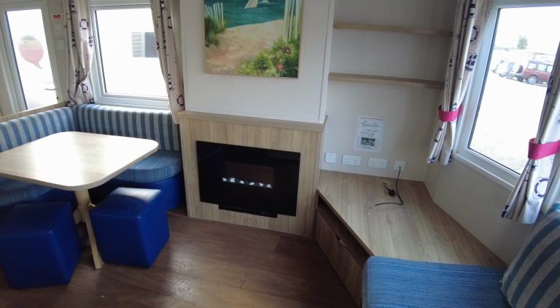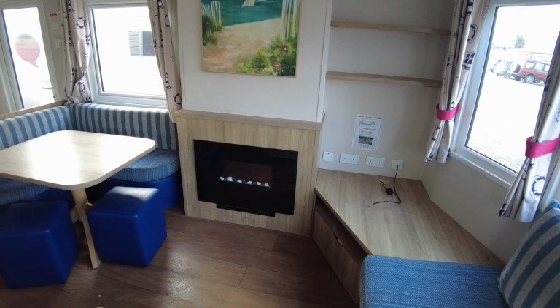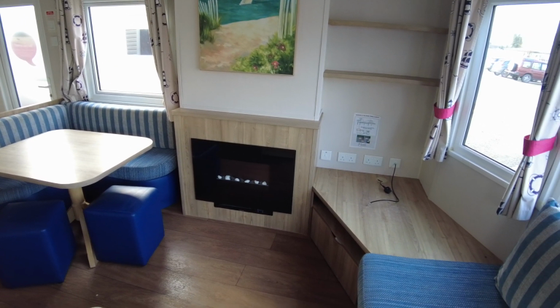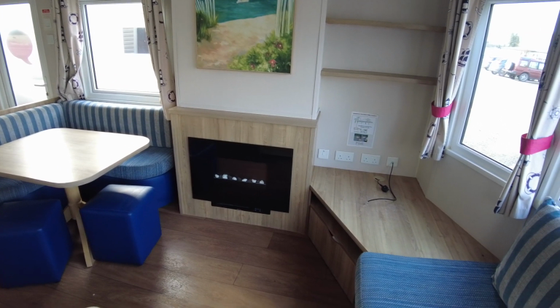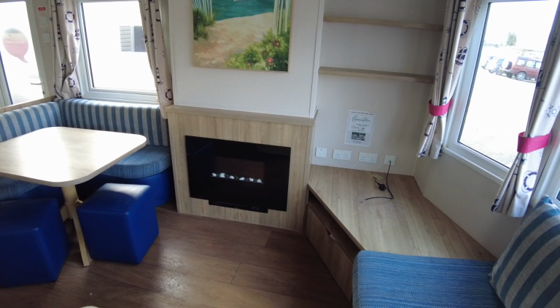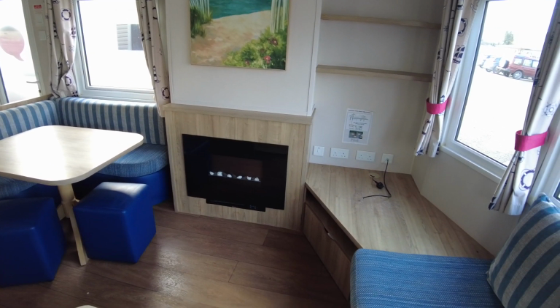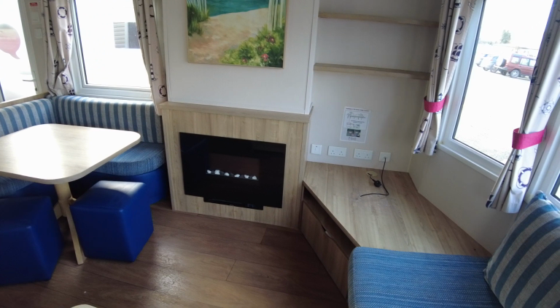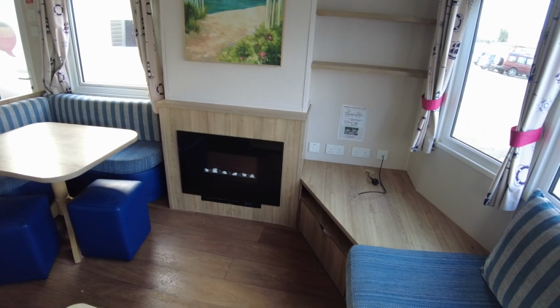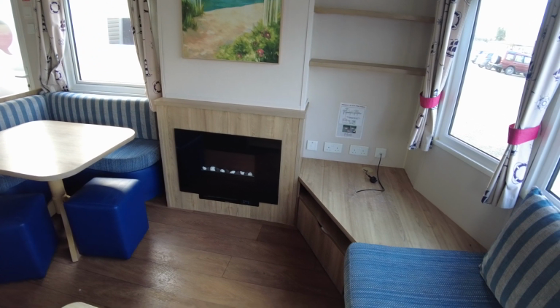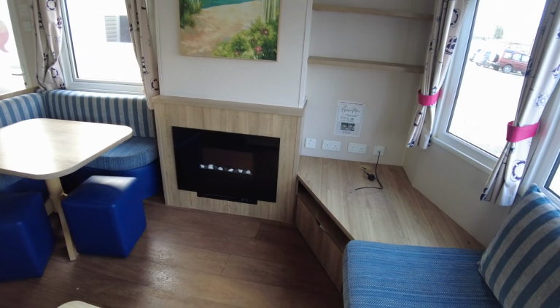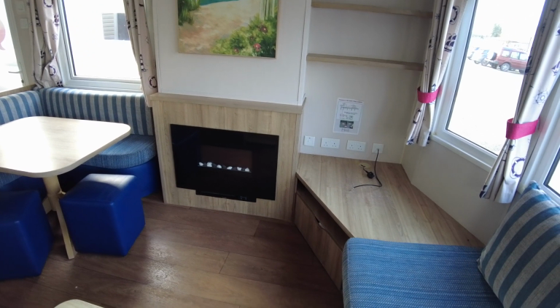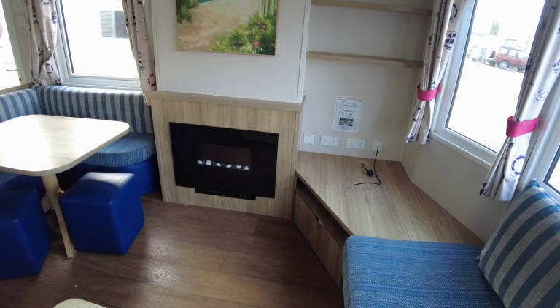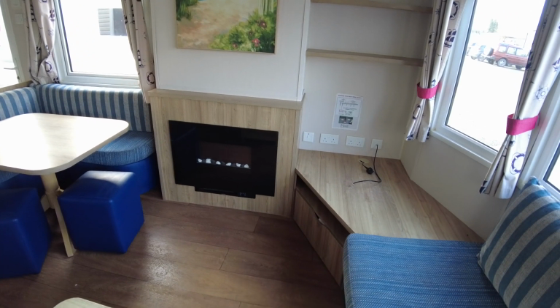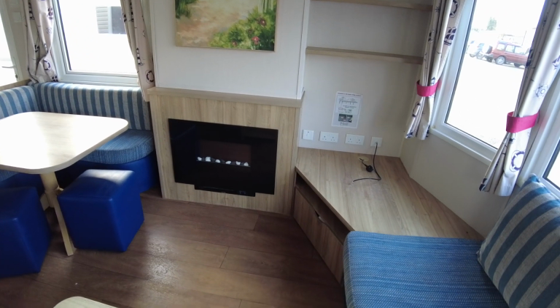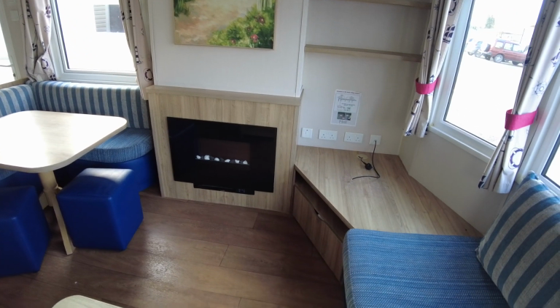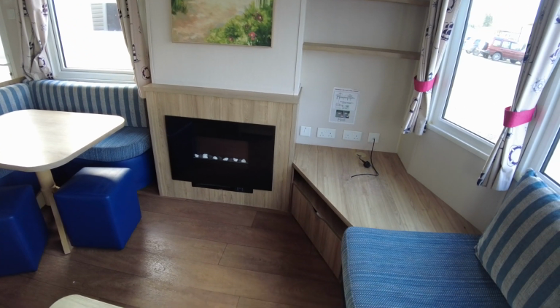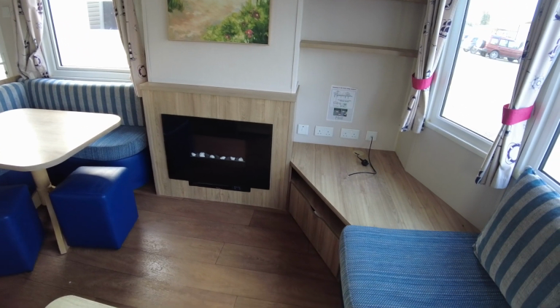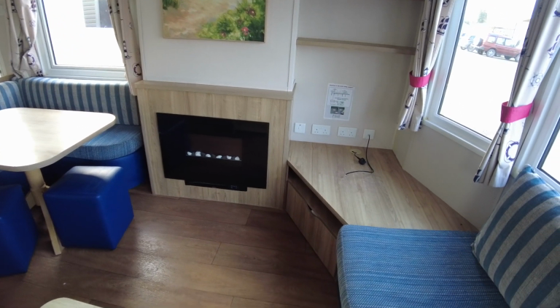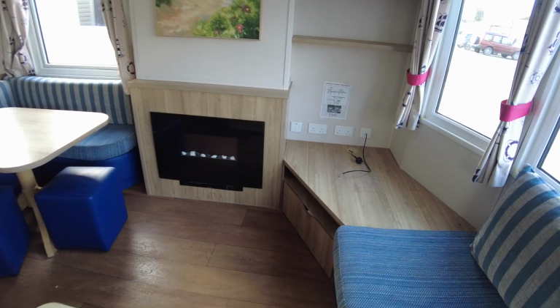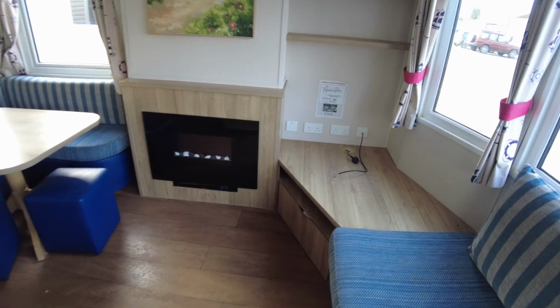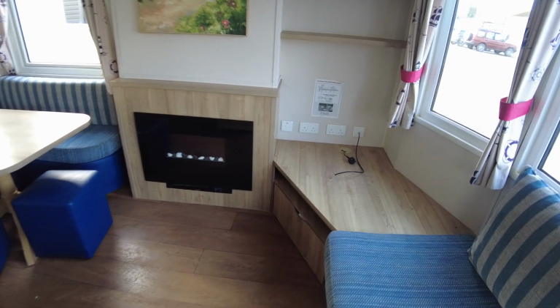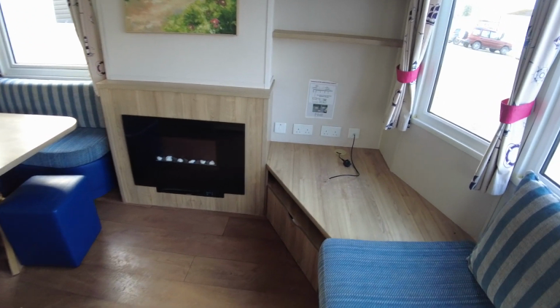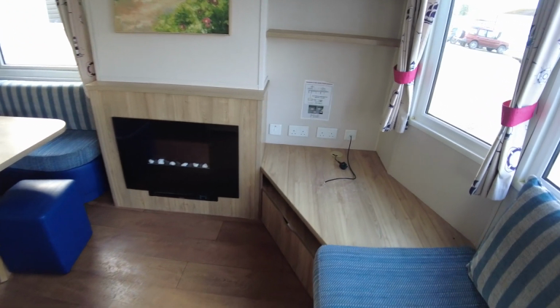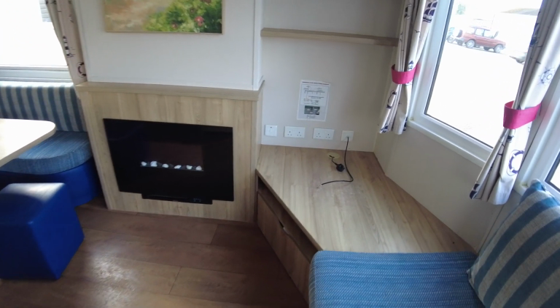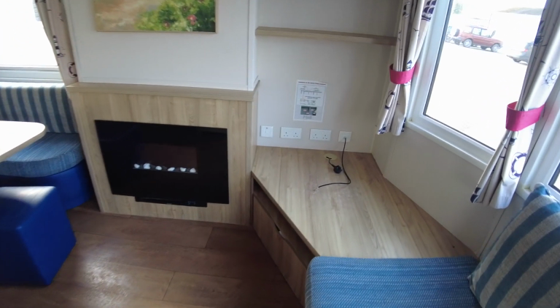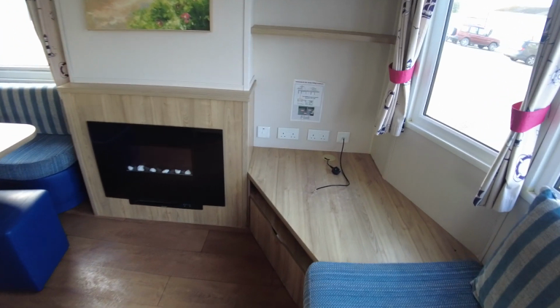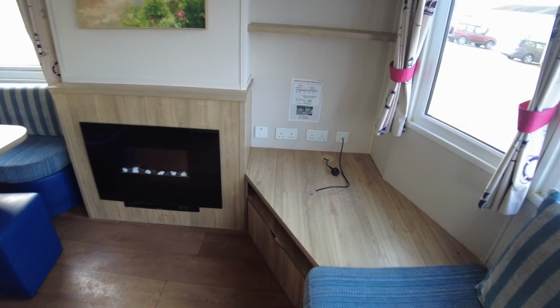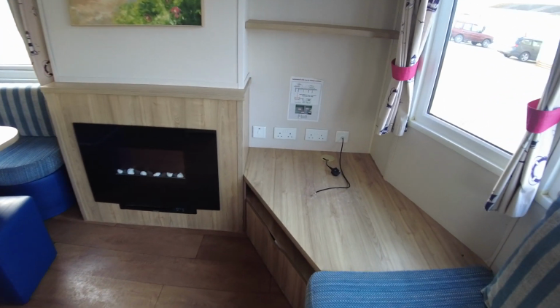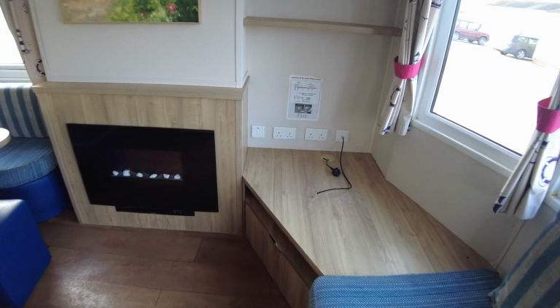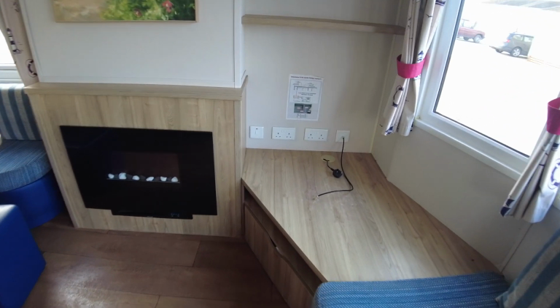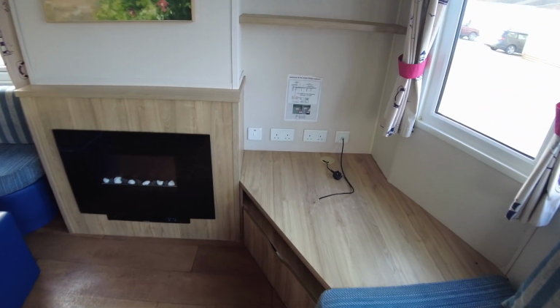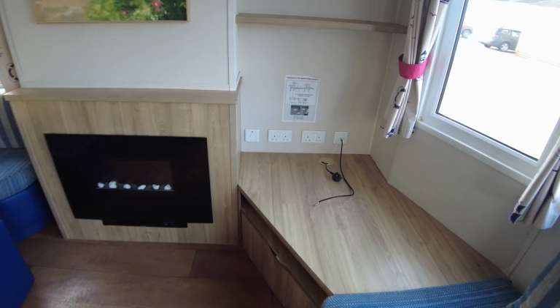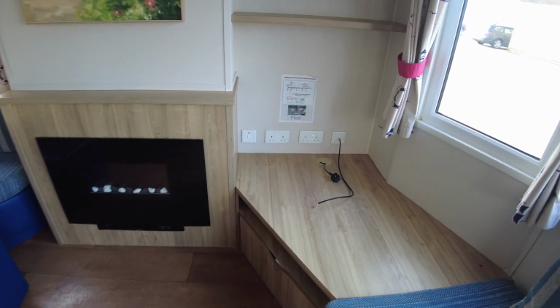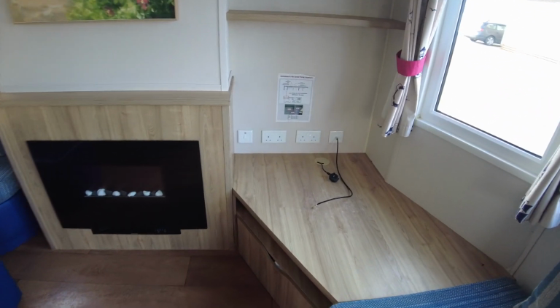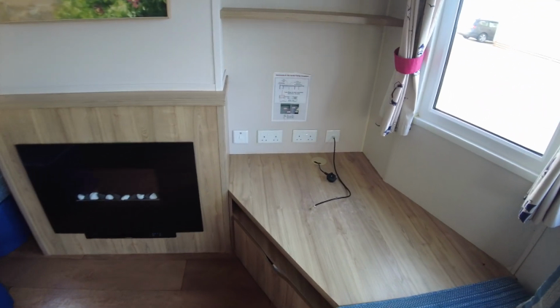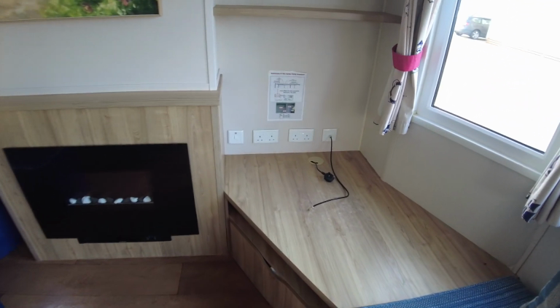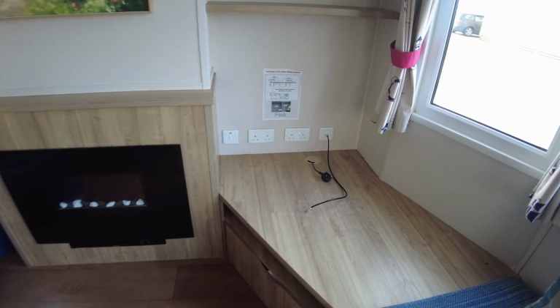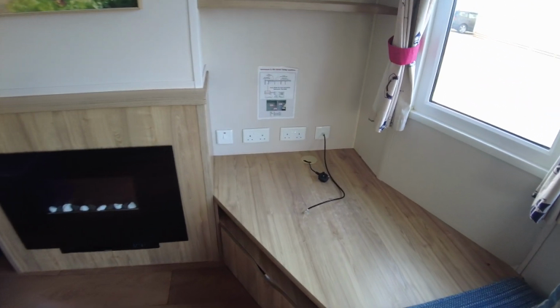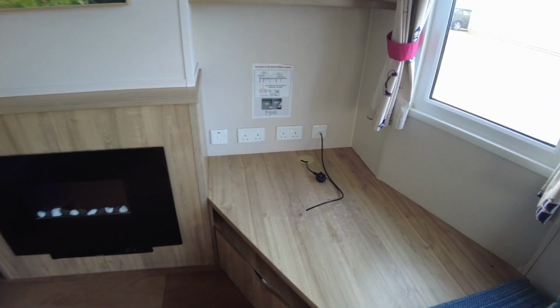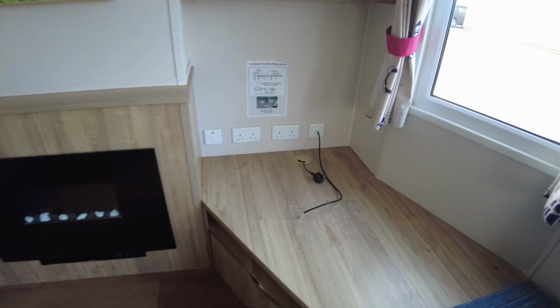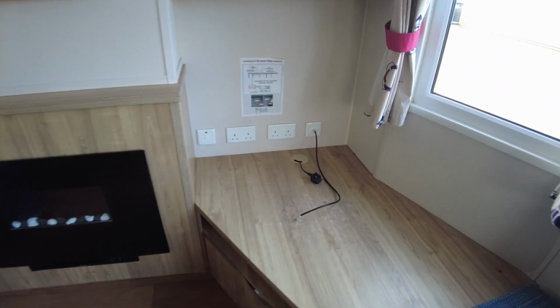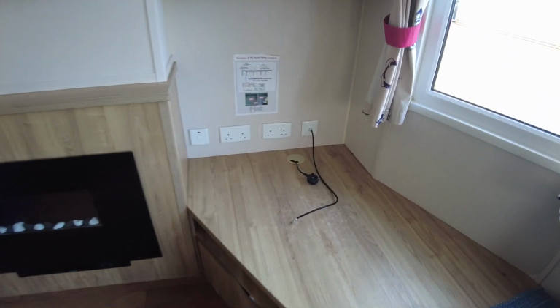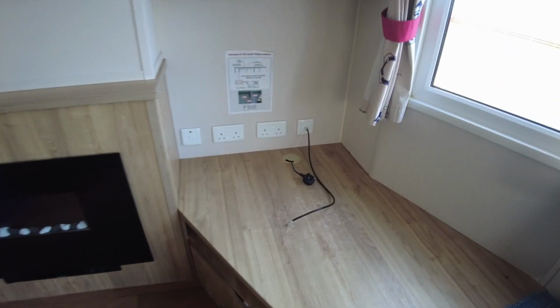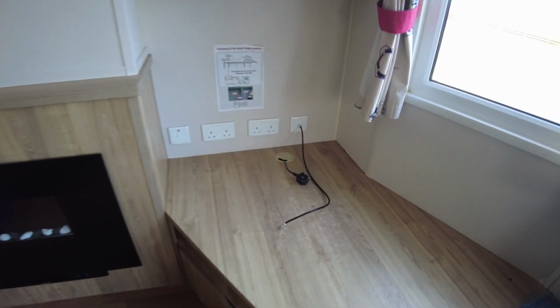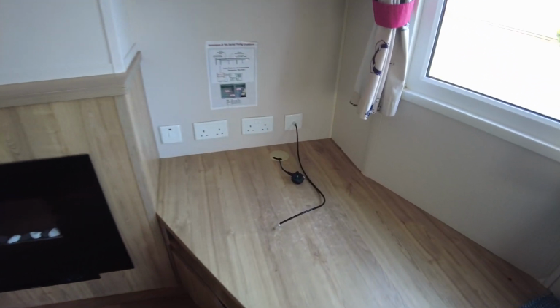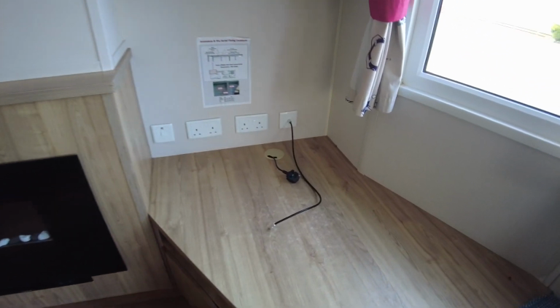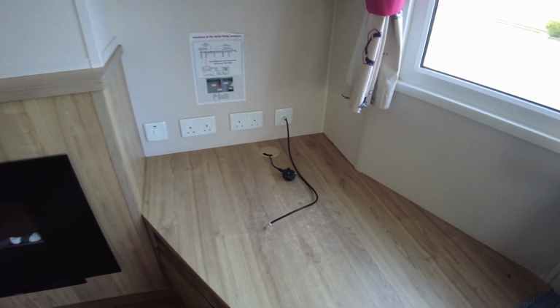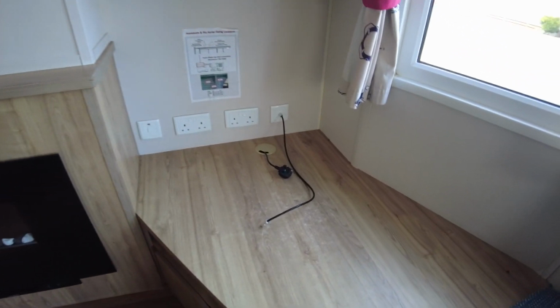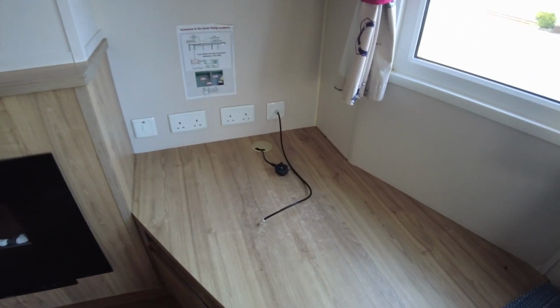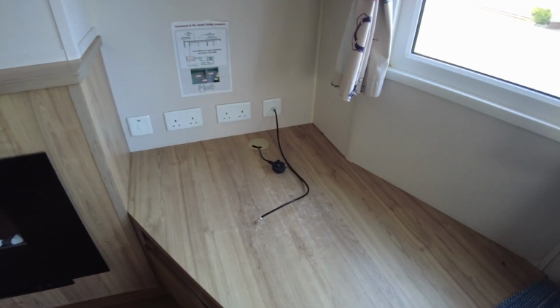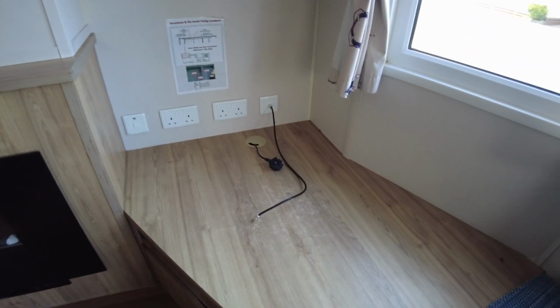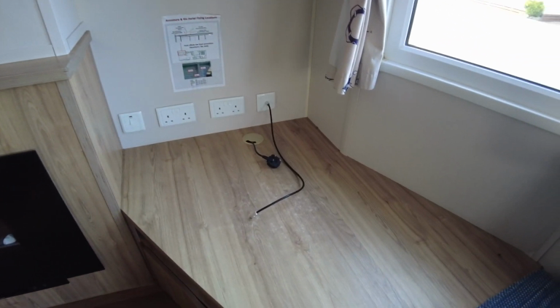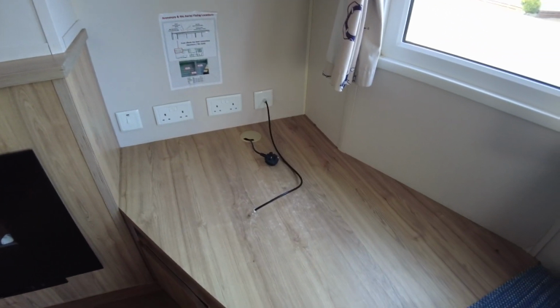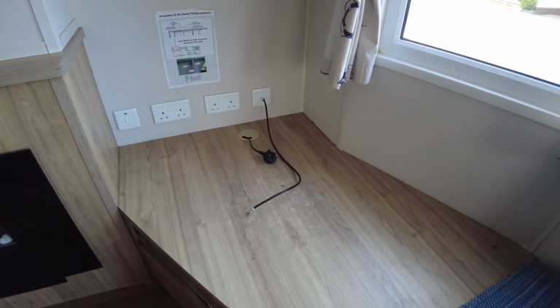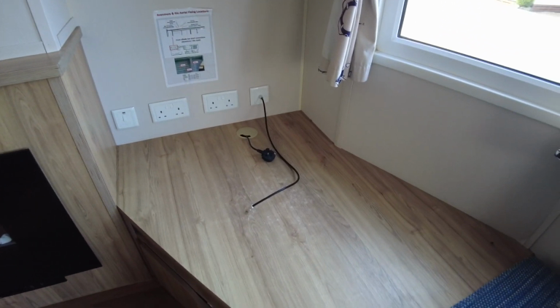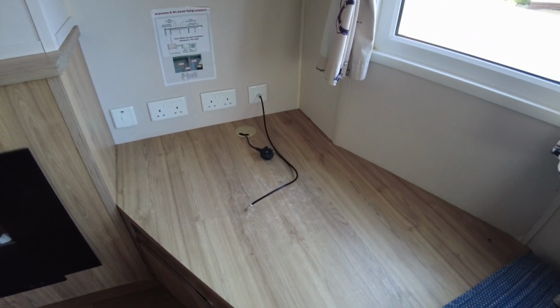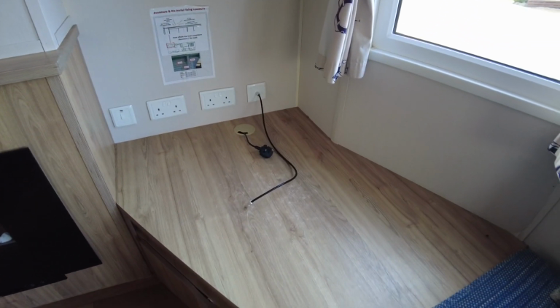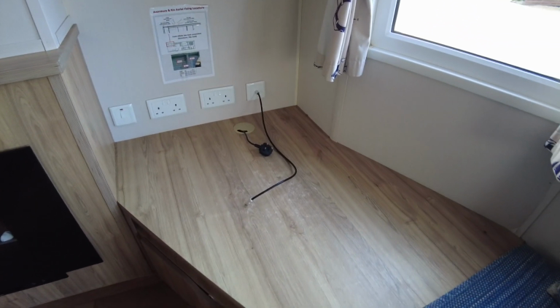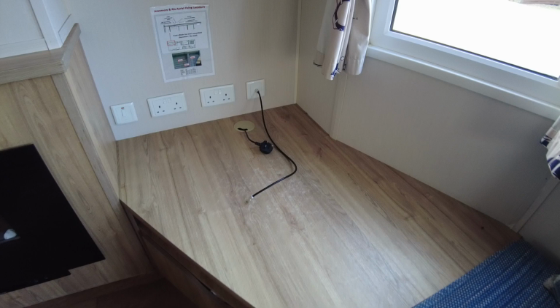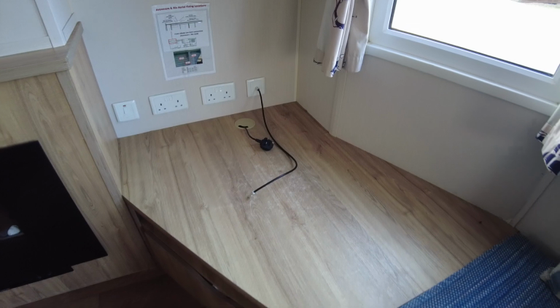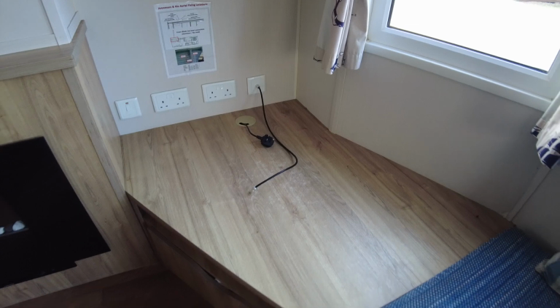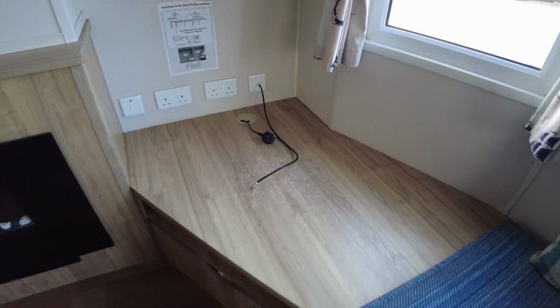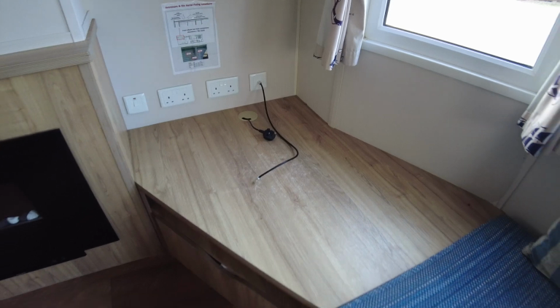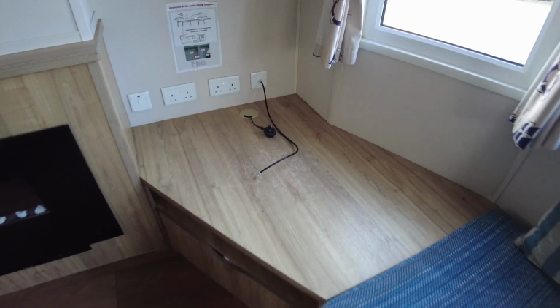TV unit area there, with sockets and aerial socket — things like that.